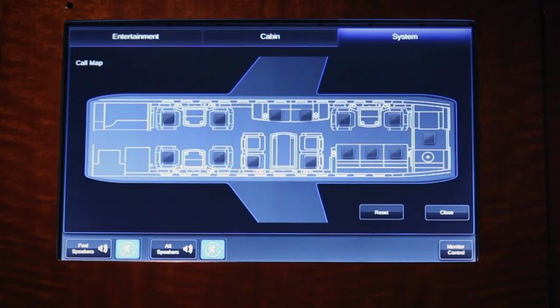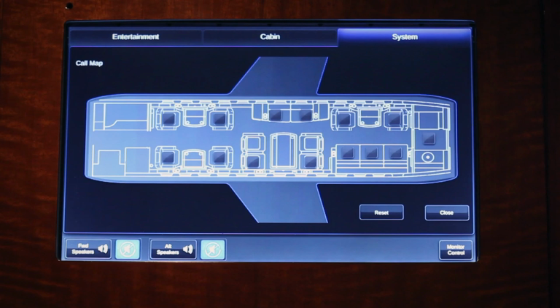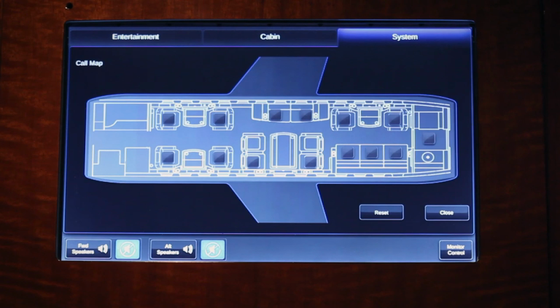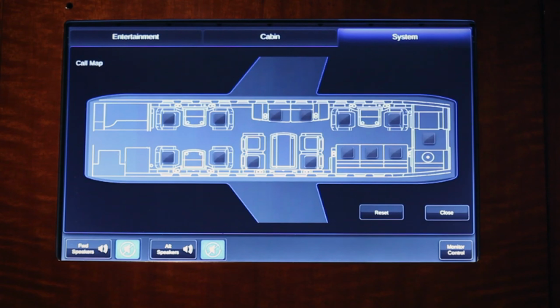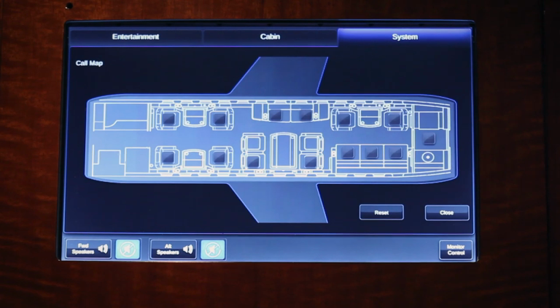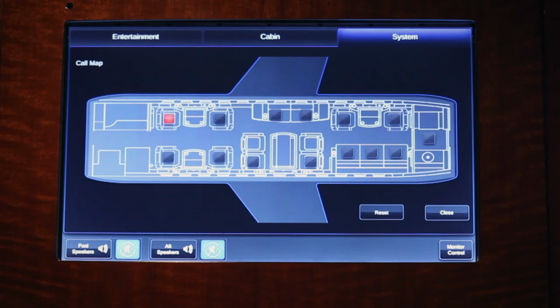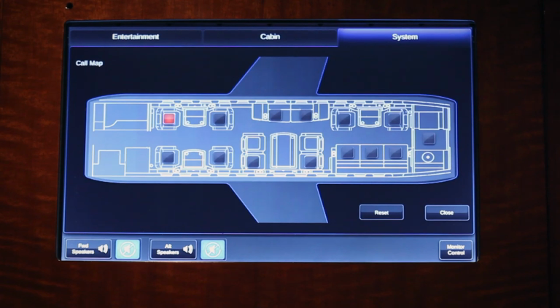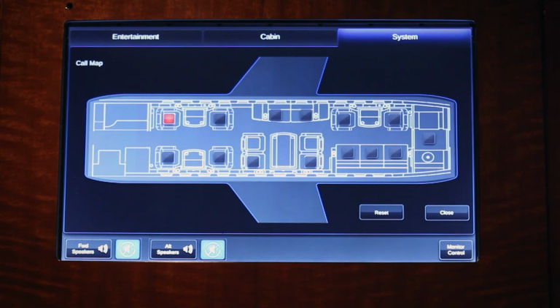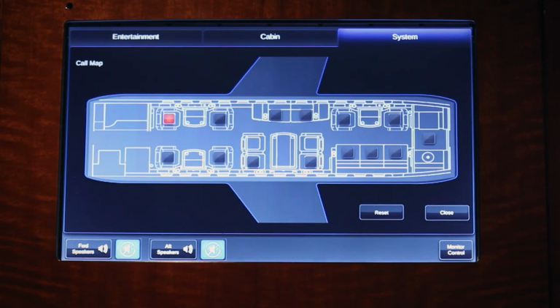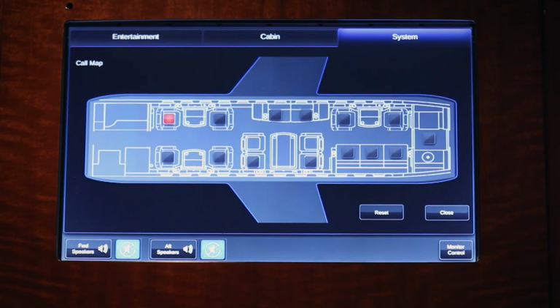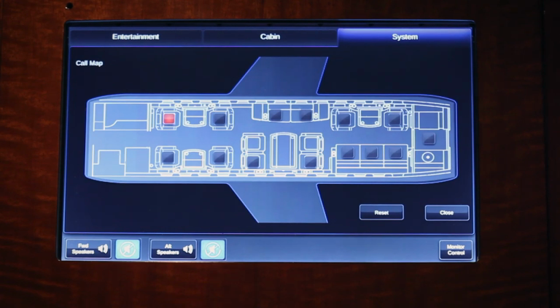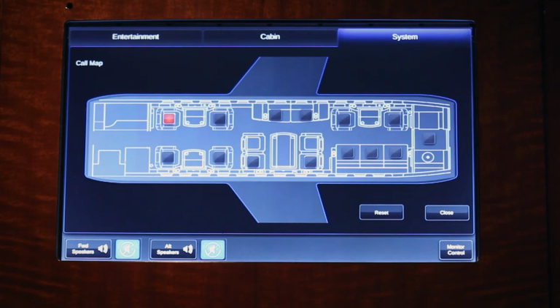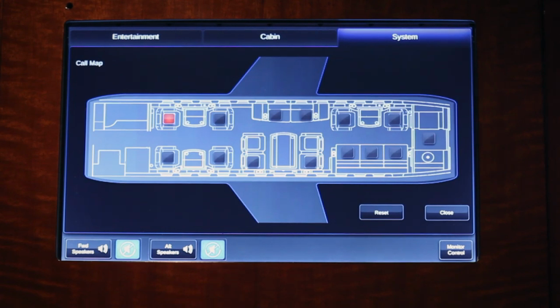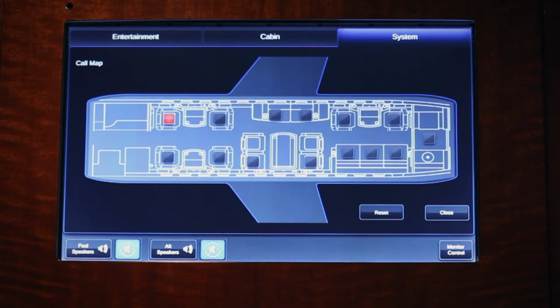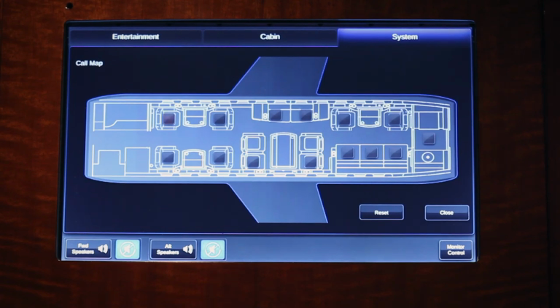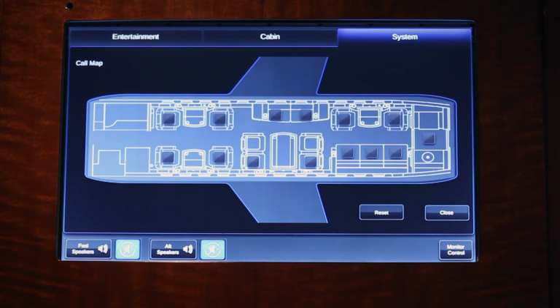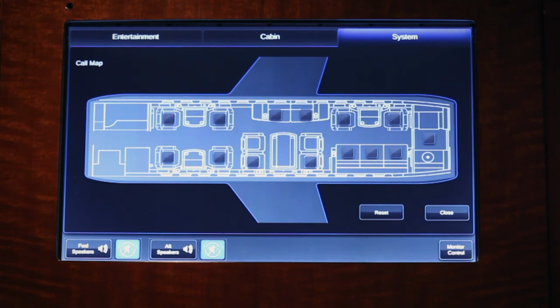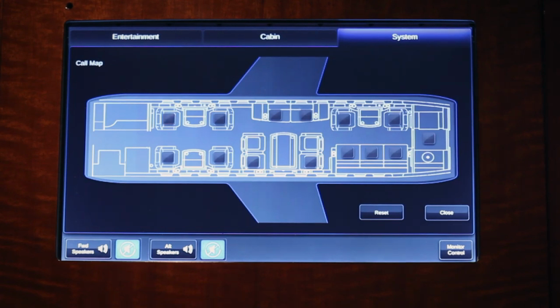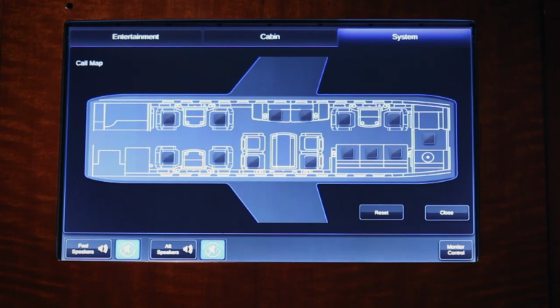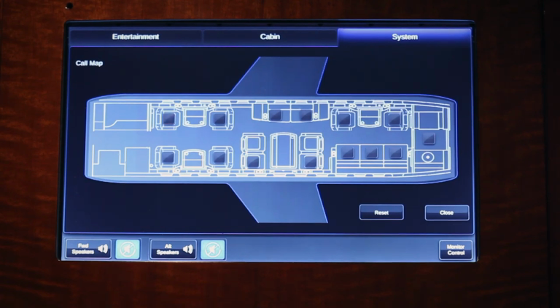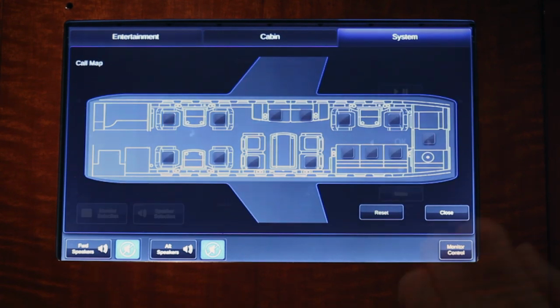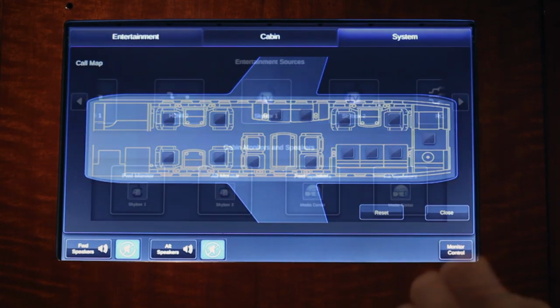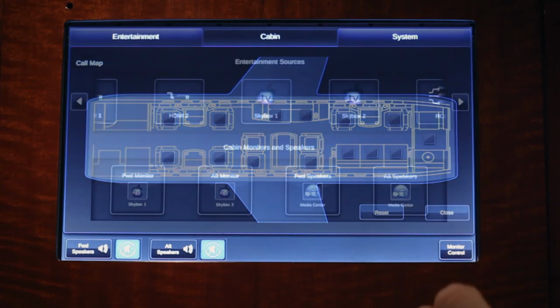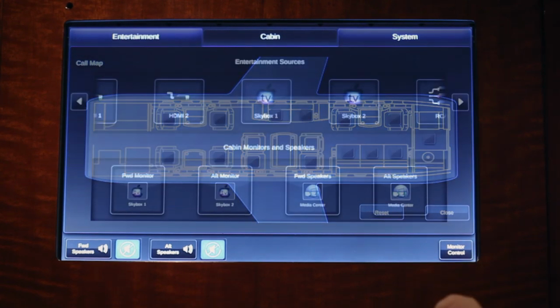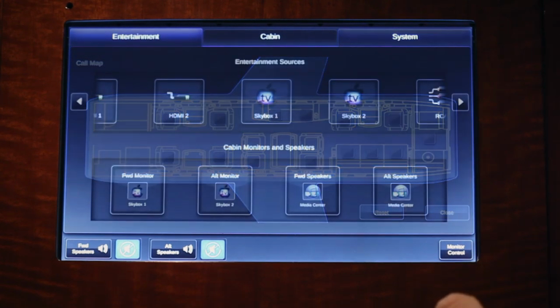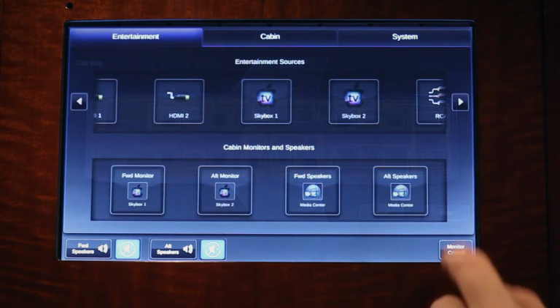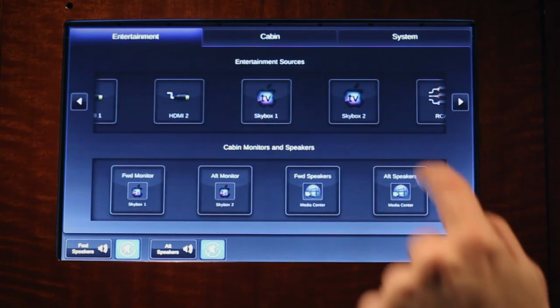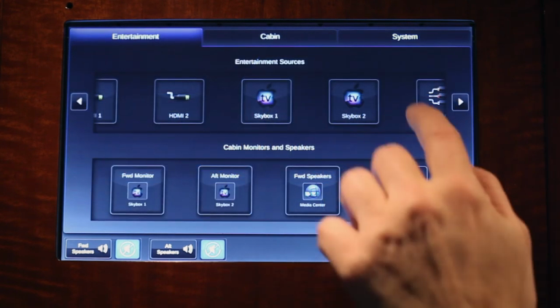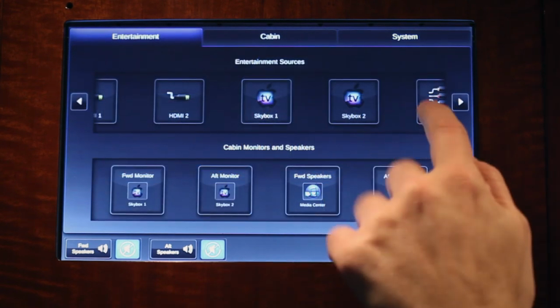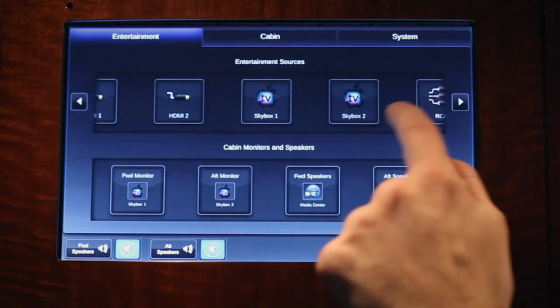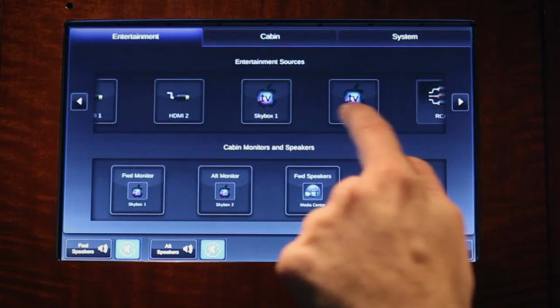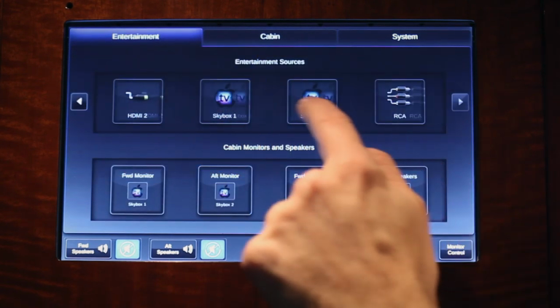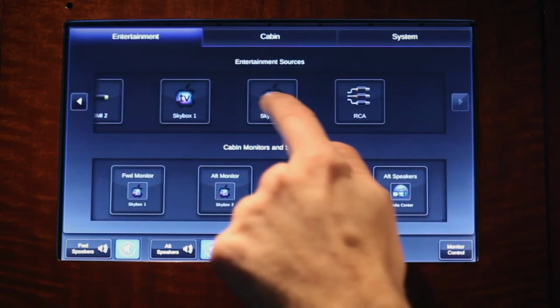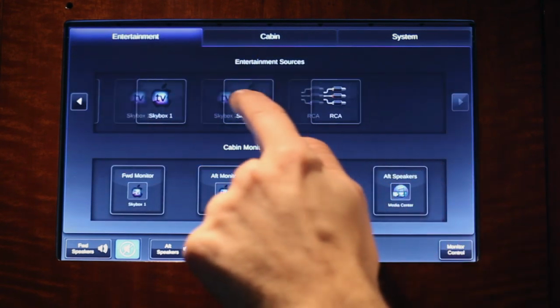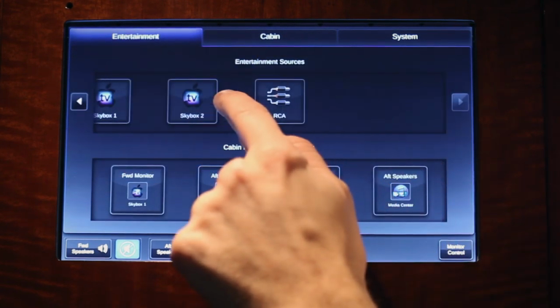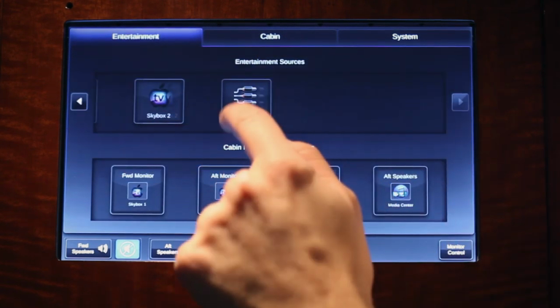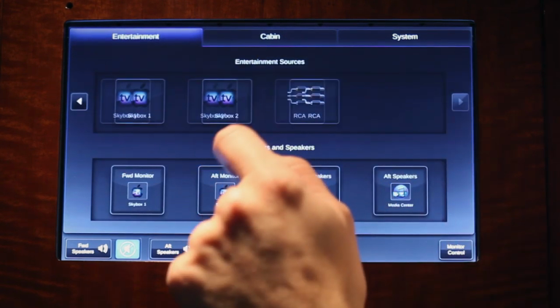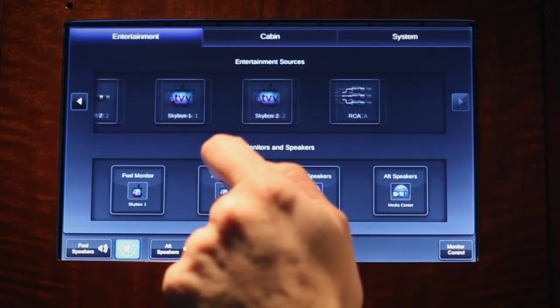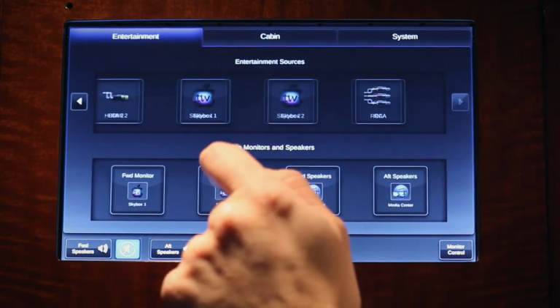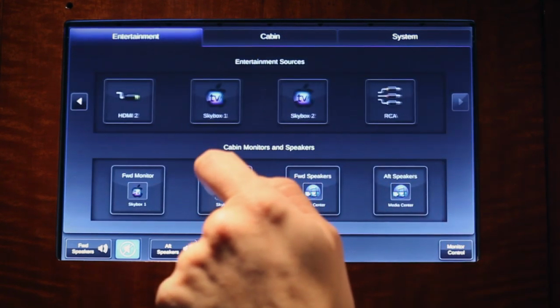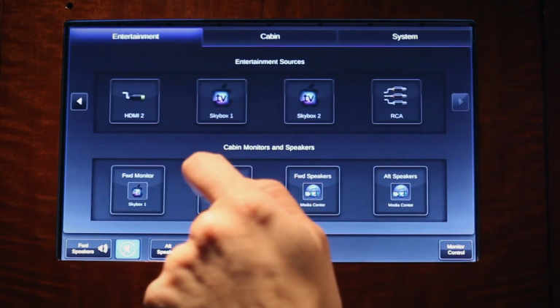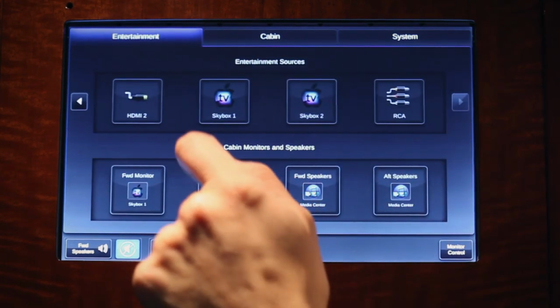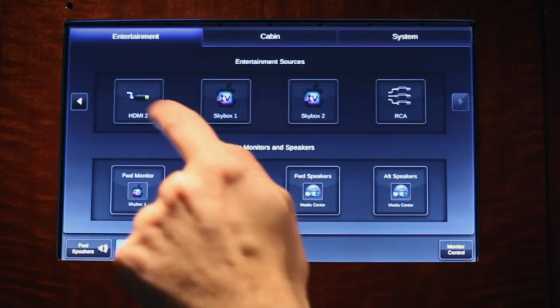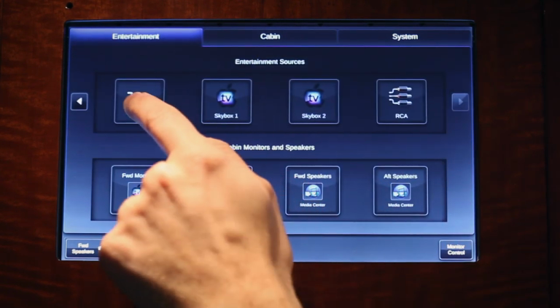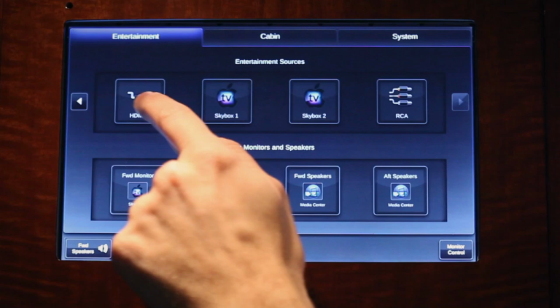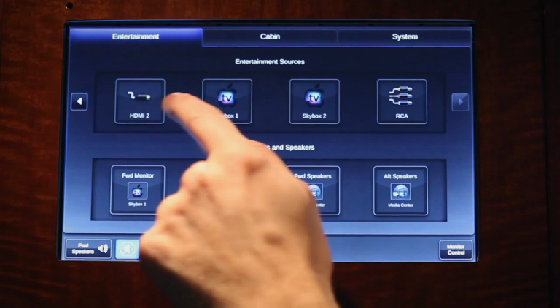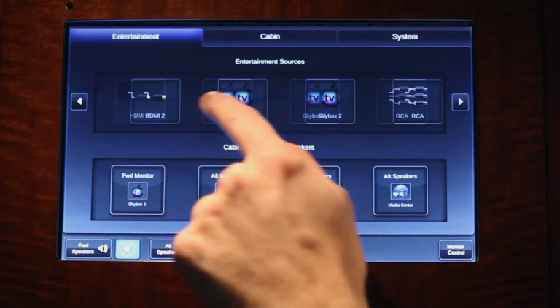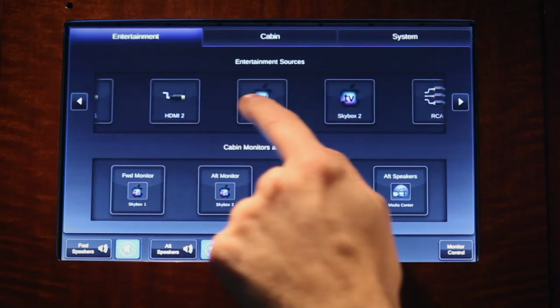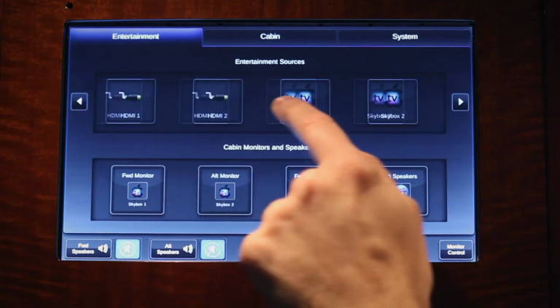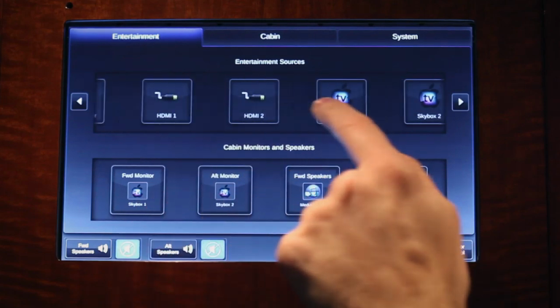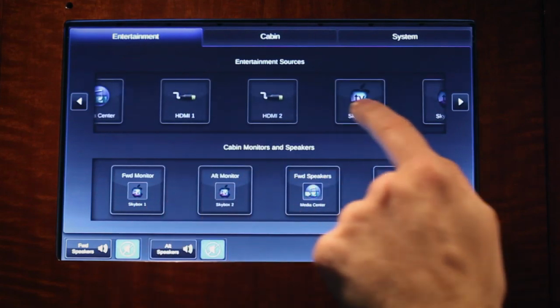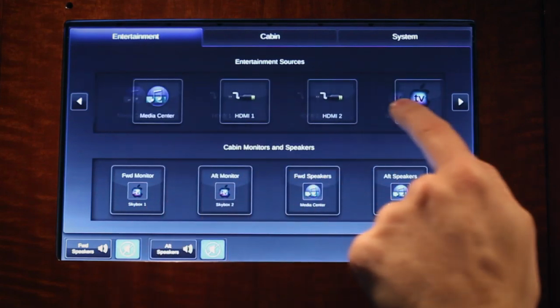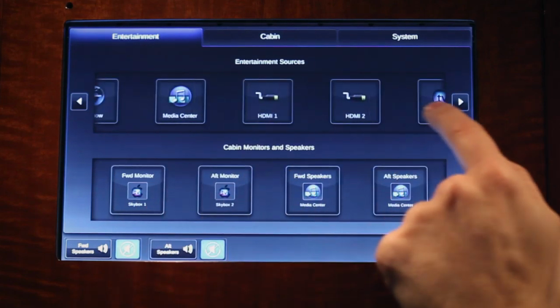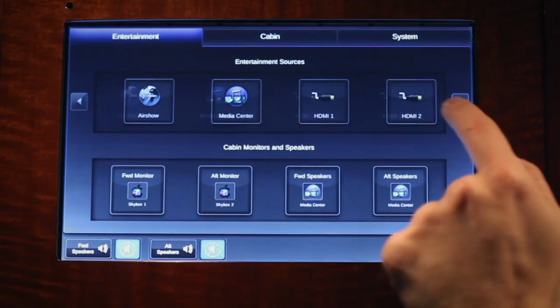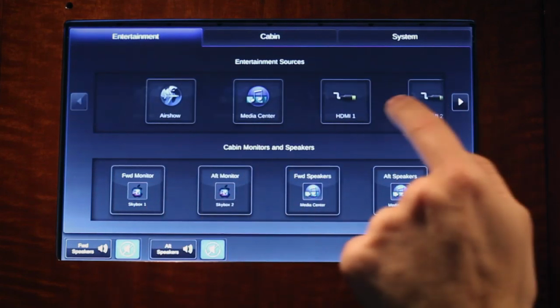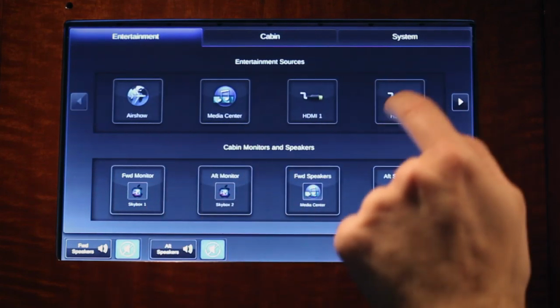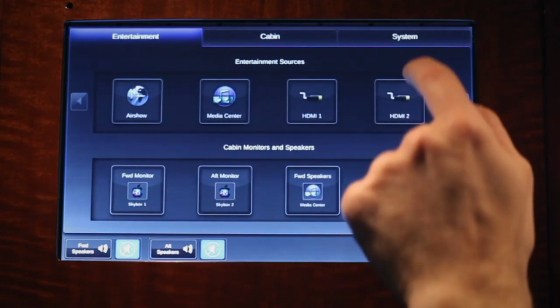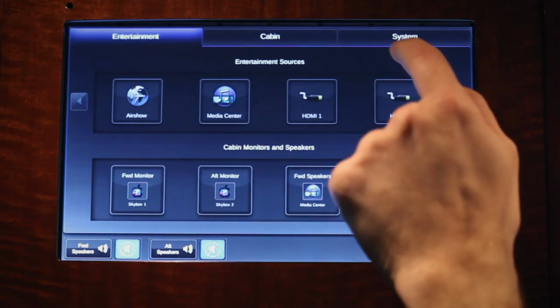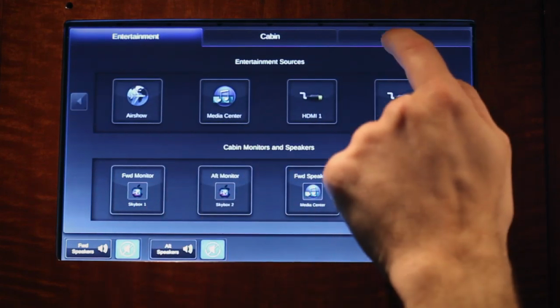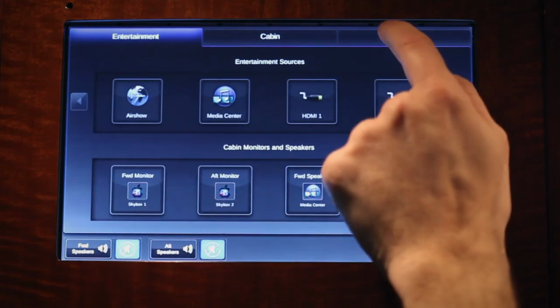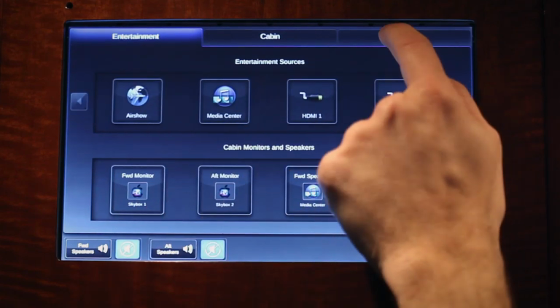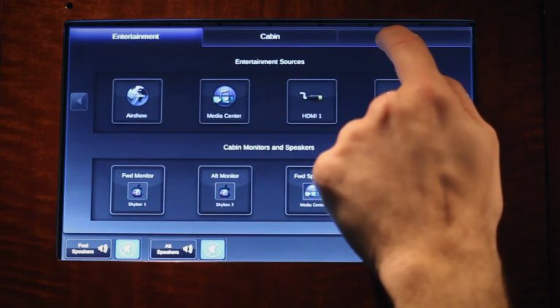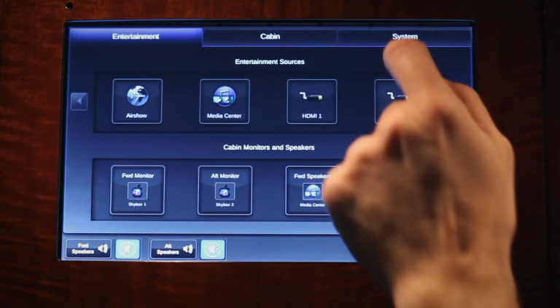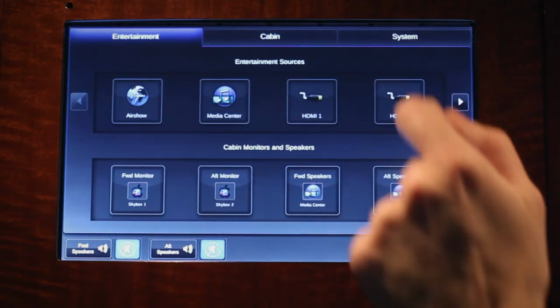The system is incredibly quick to respond and is intuitive. Everything on the menu is exactly where you want it to be. We liken it to using an iPad.